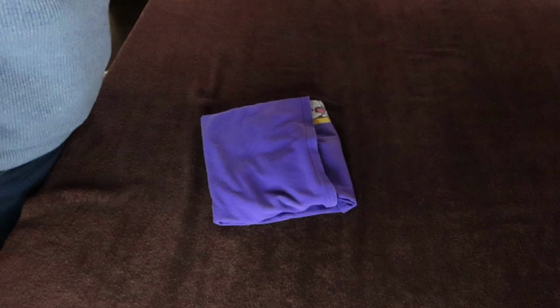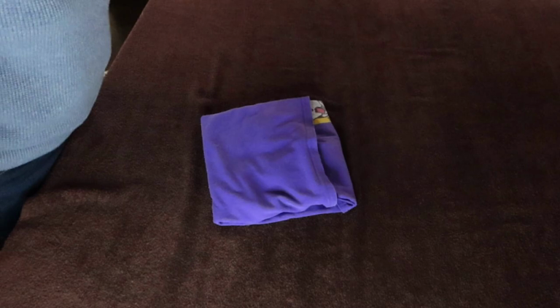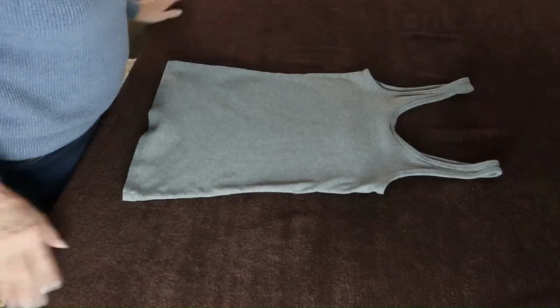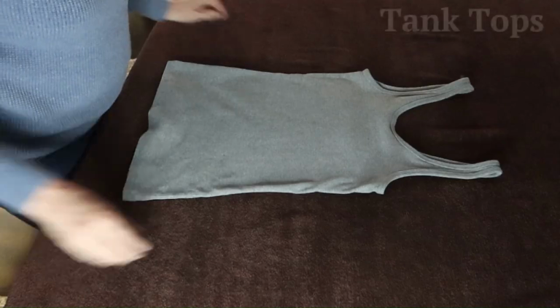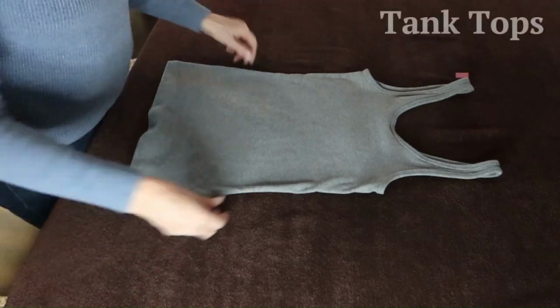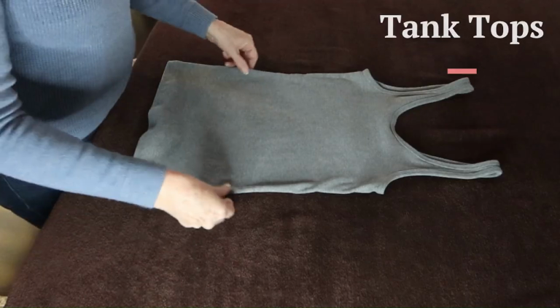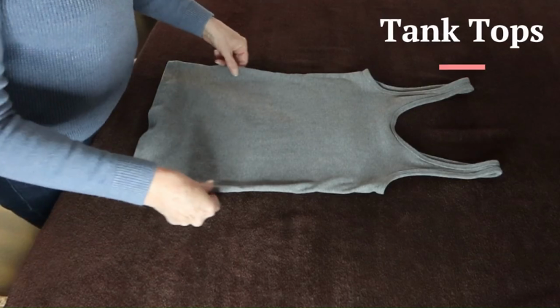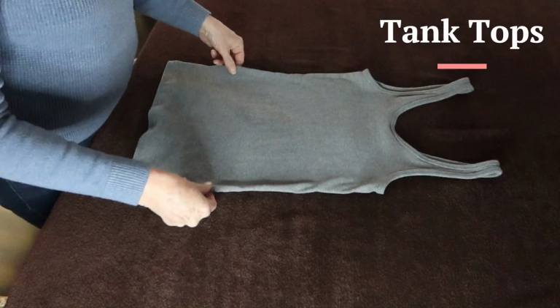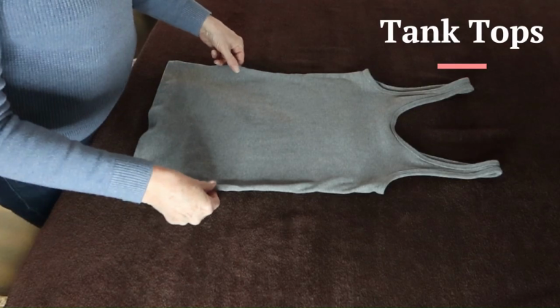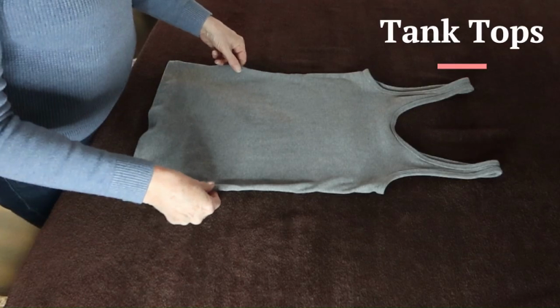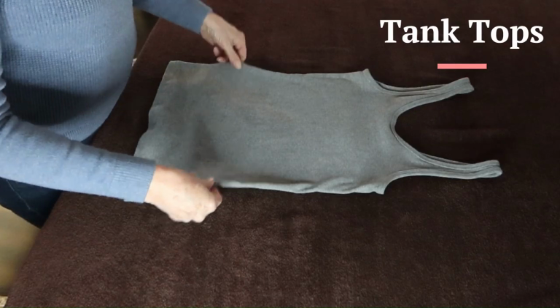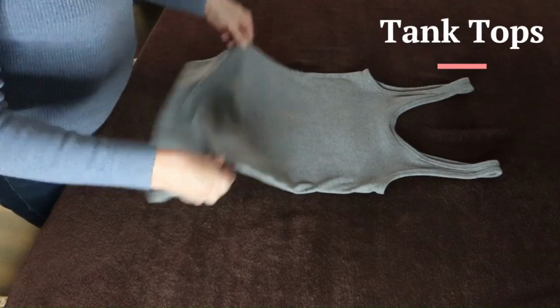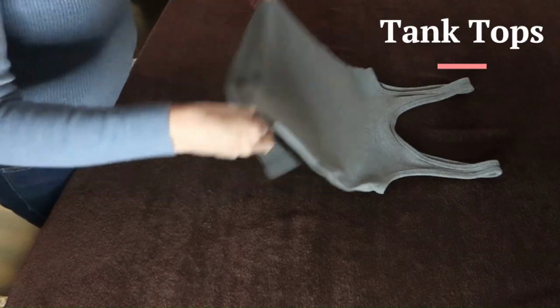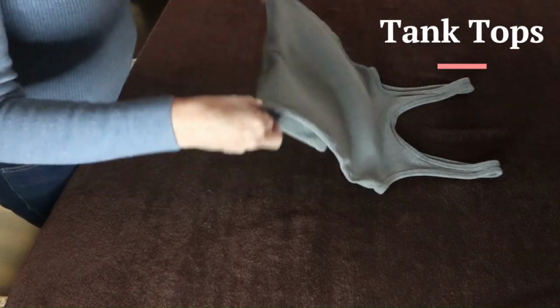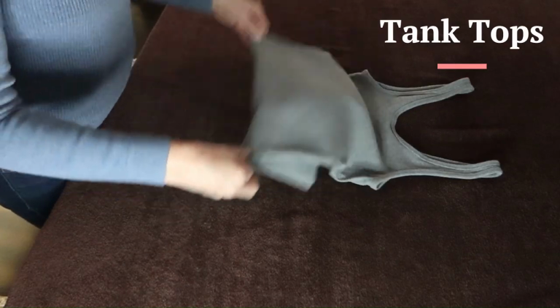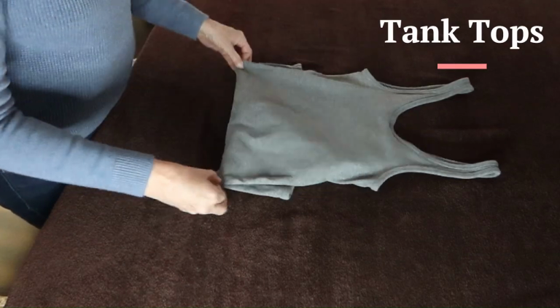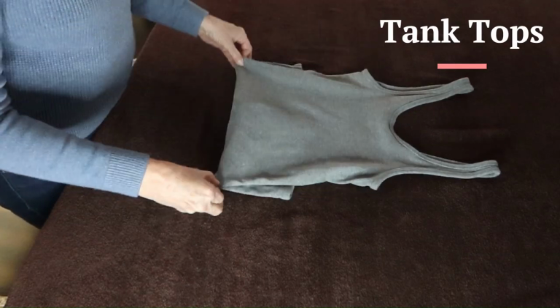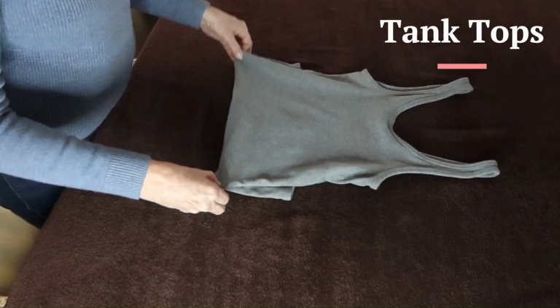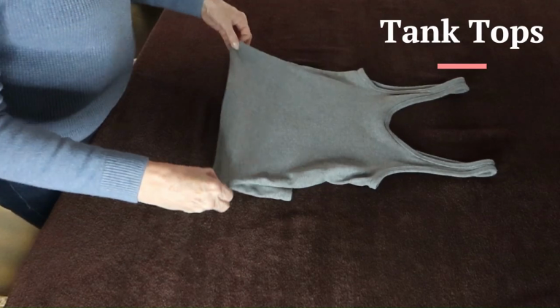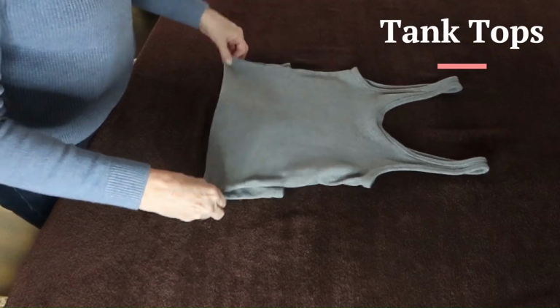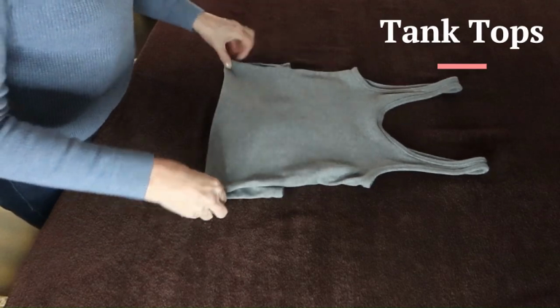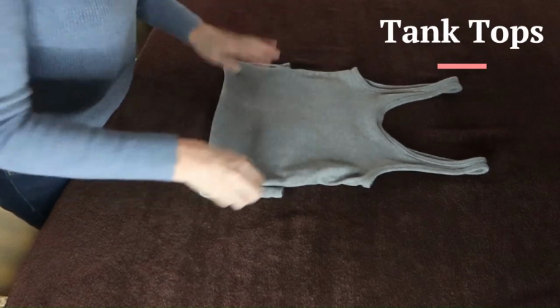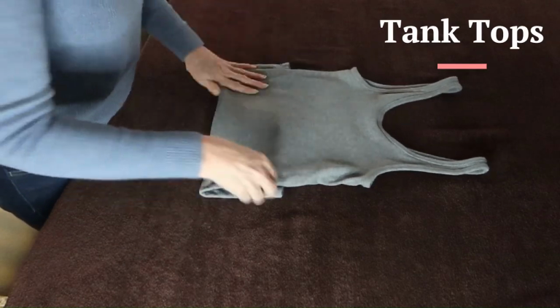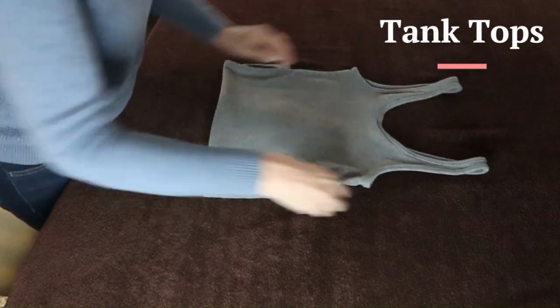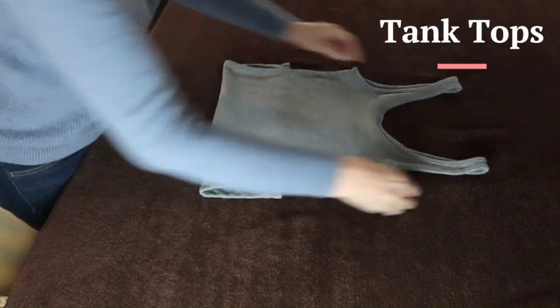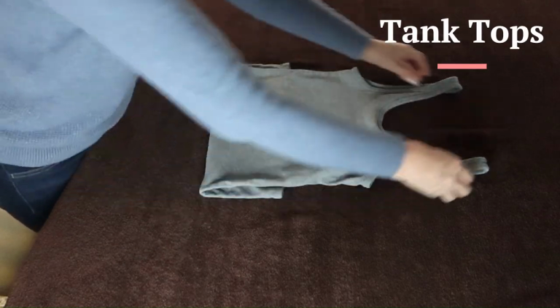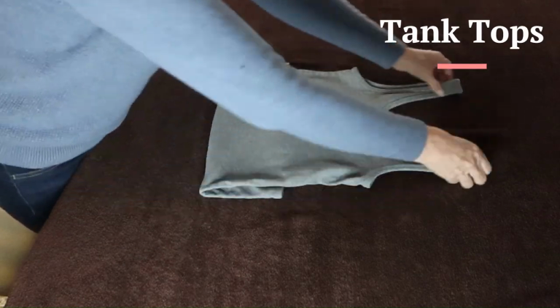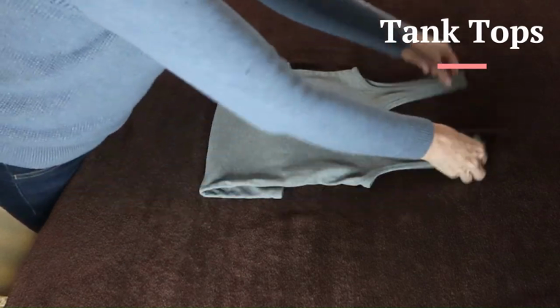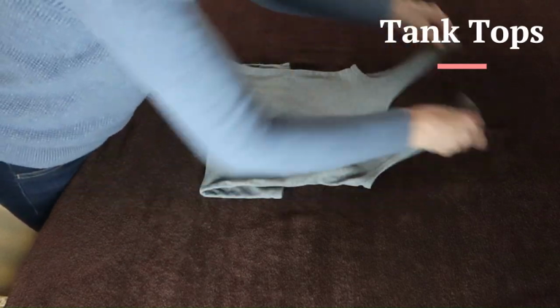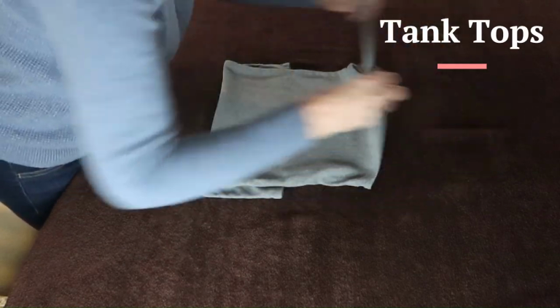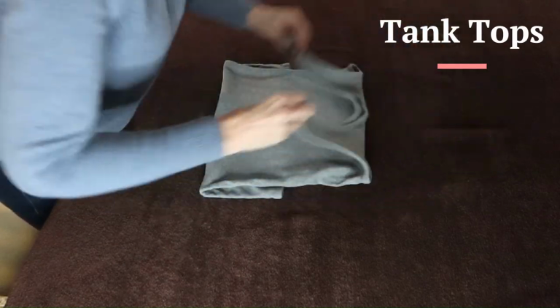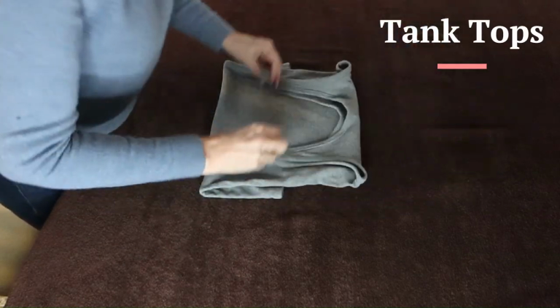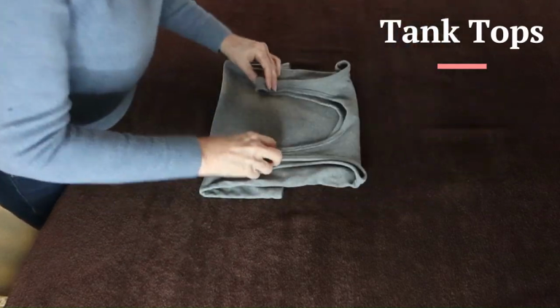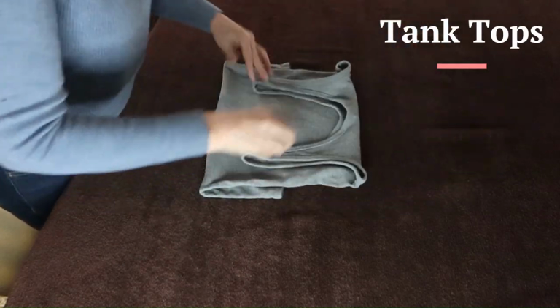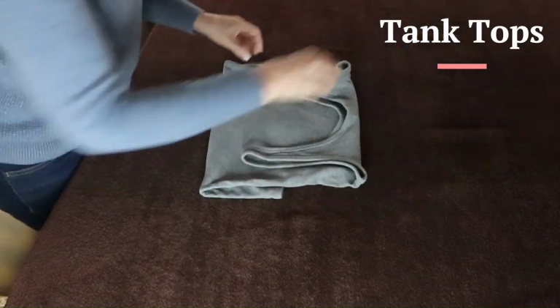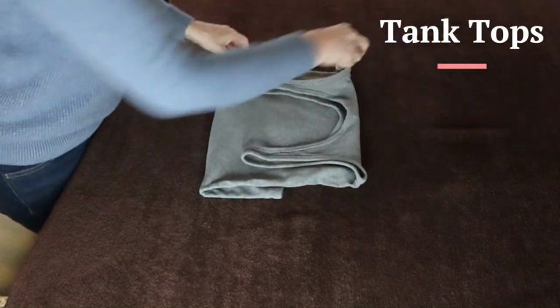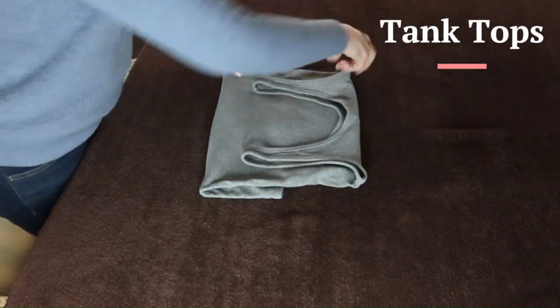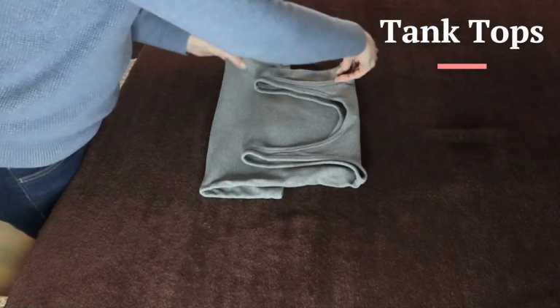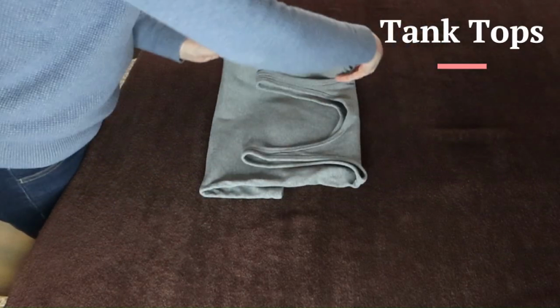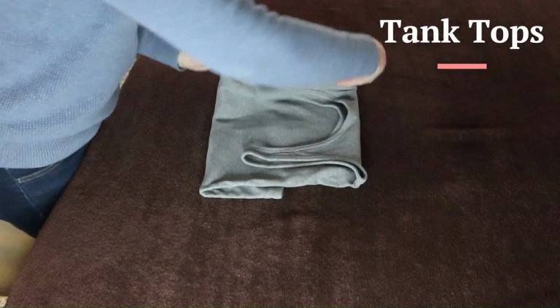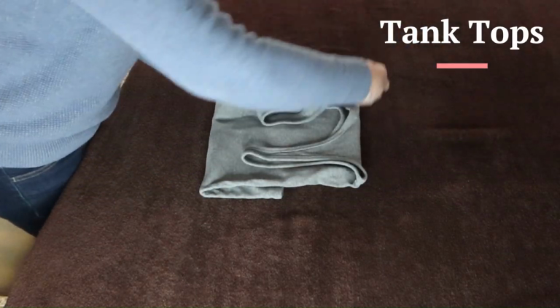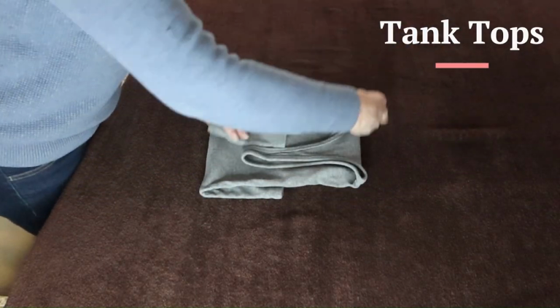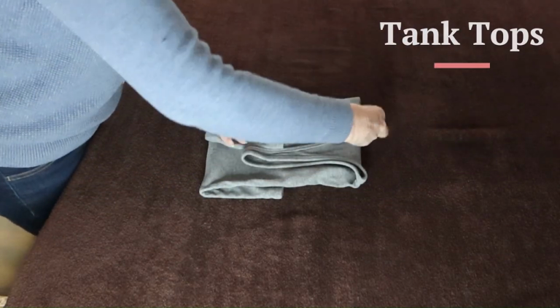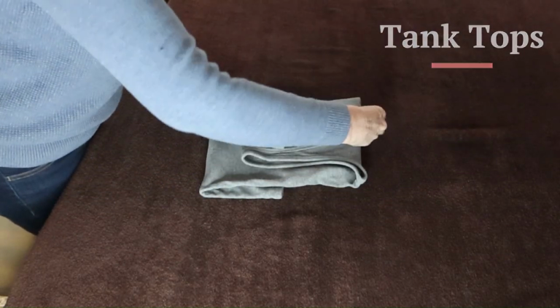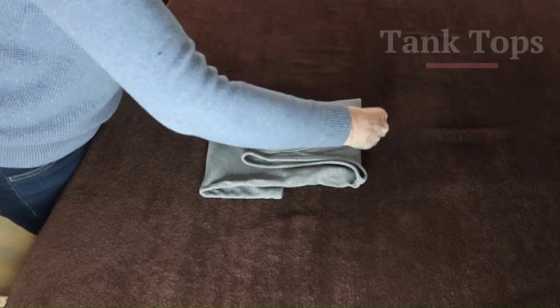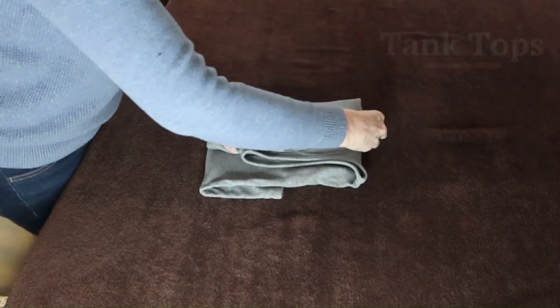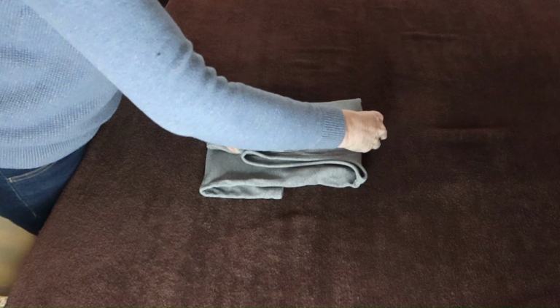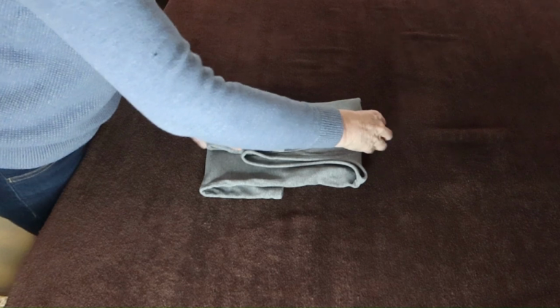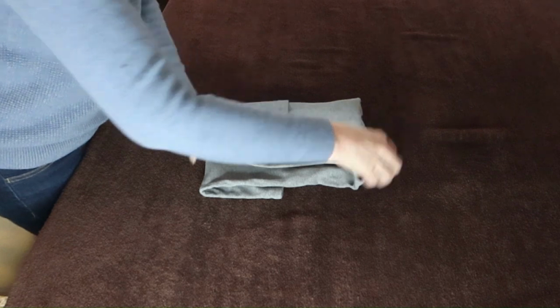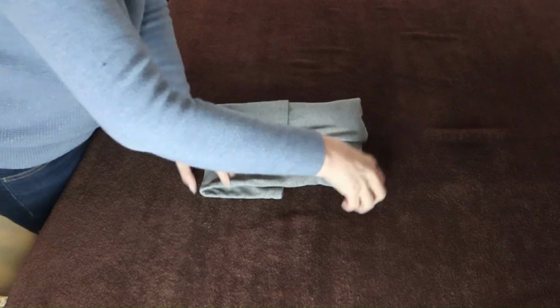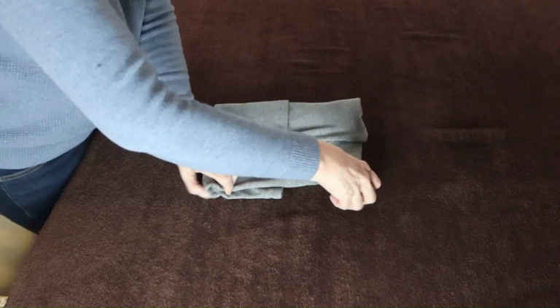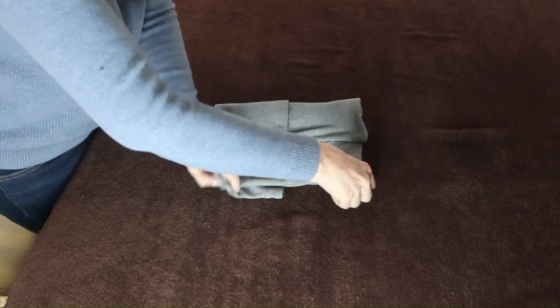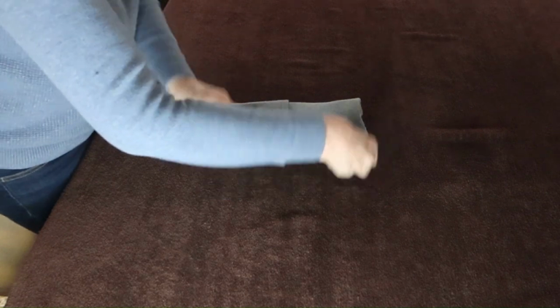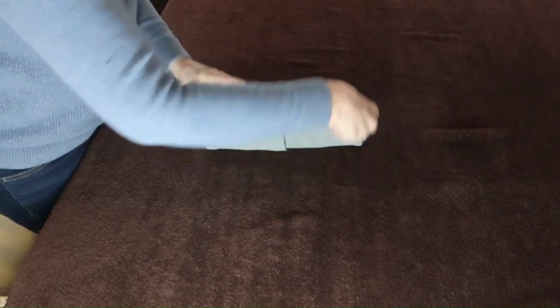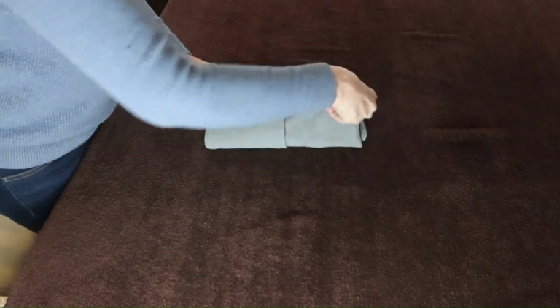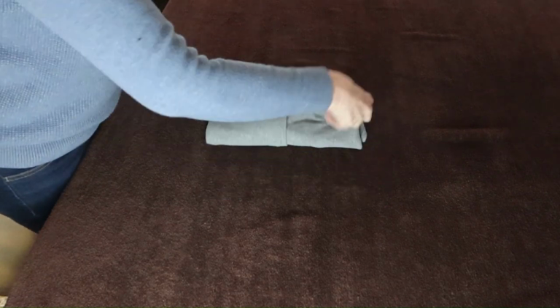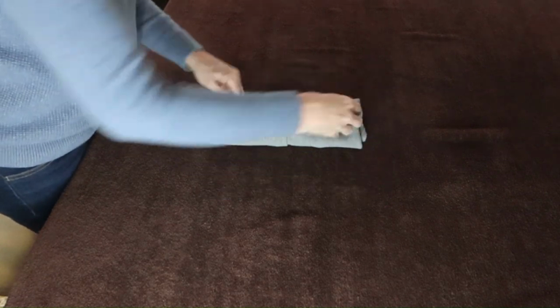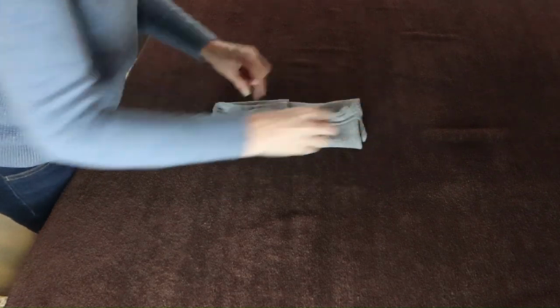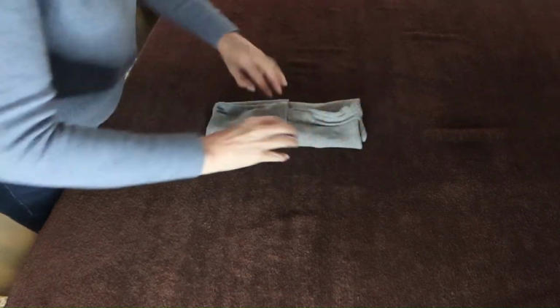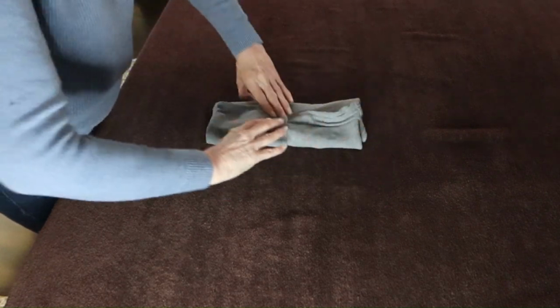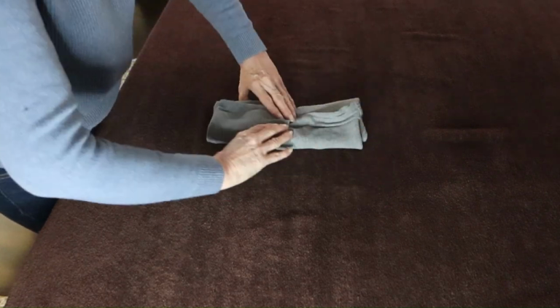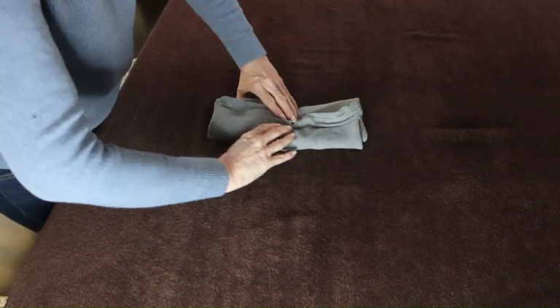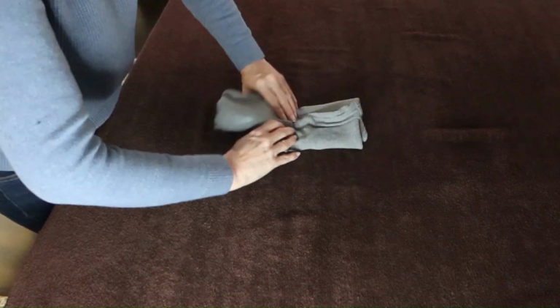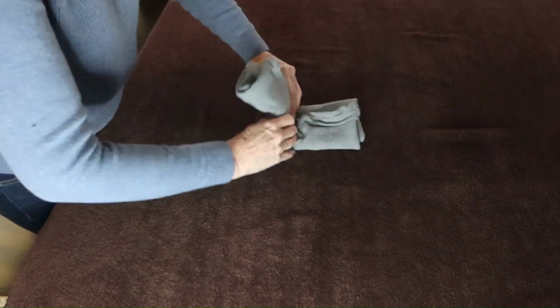You can fold tank tops in a similar way. Just fold the shoulder straps down before you fold in the sides.